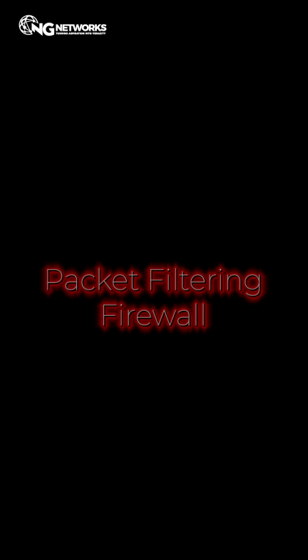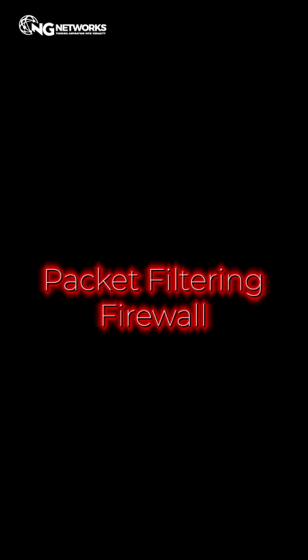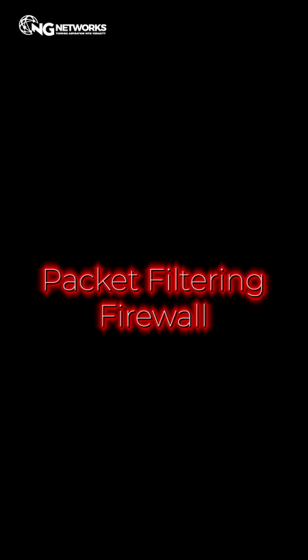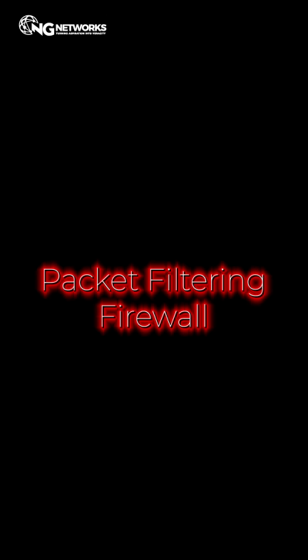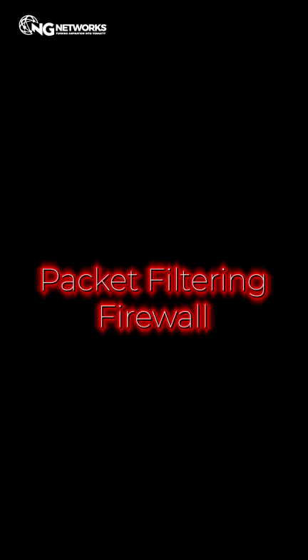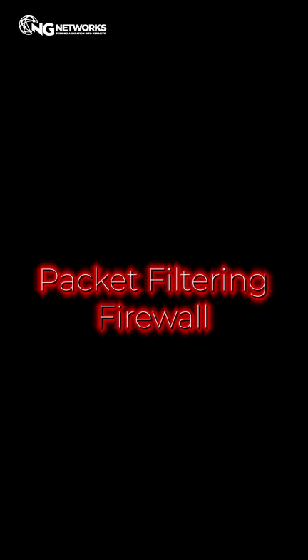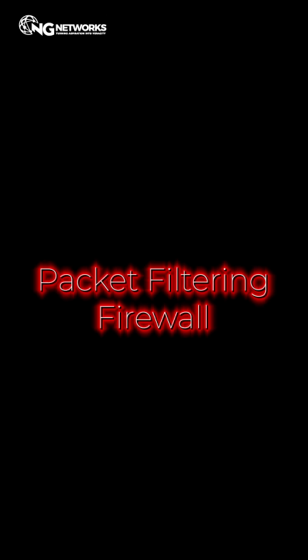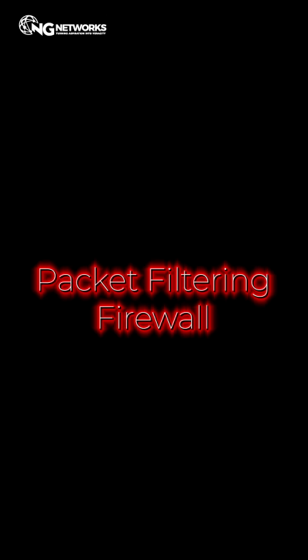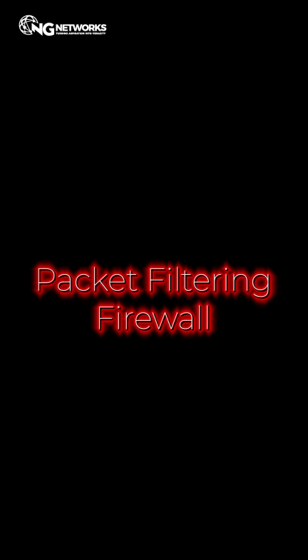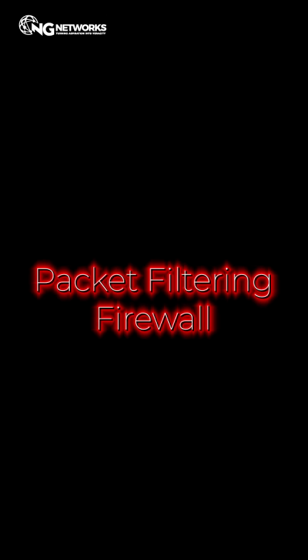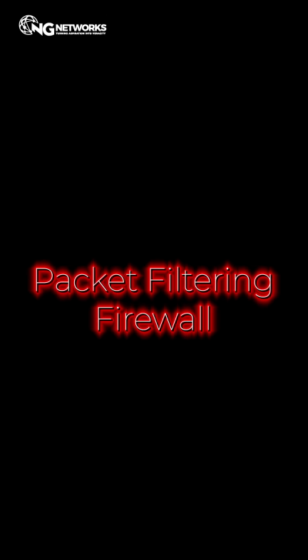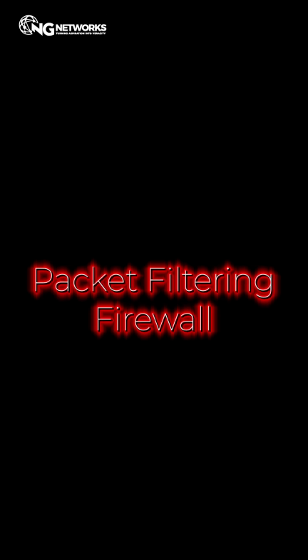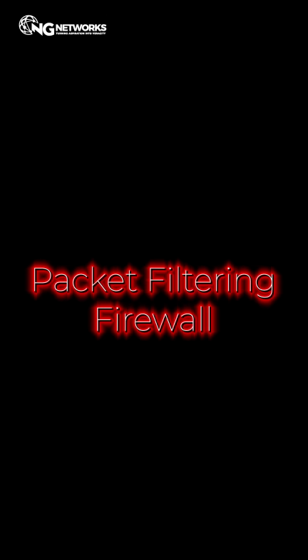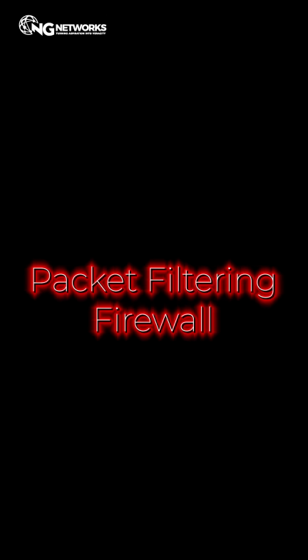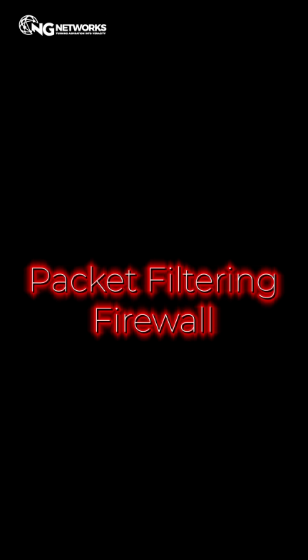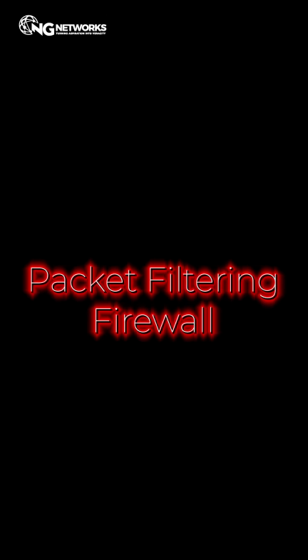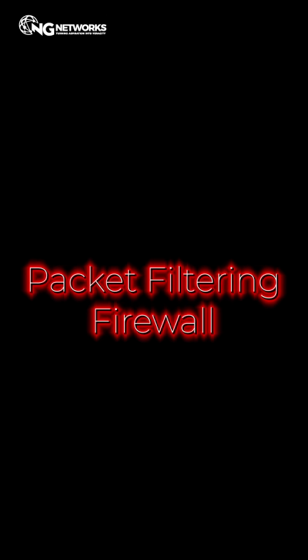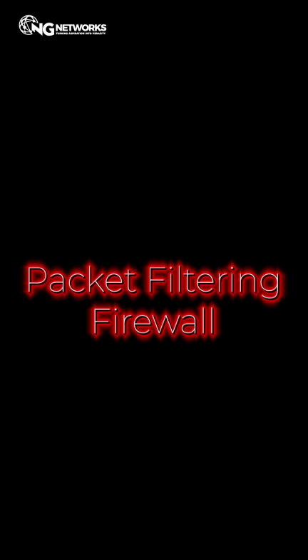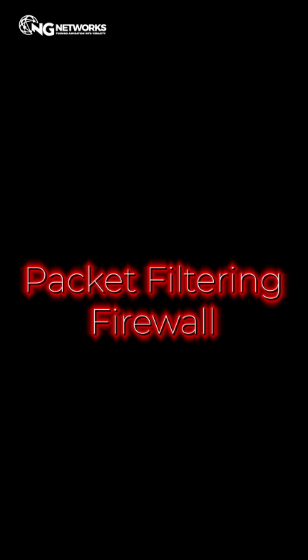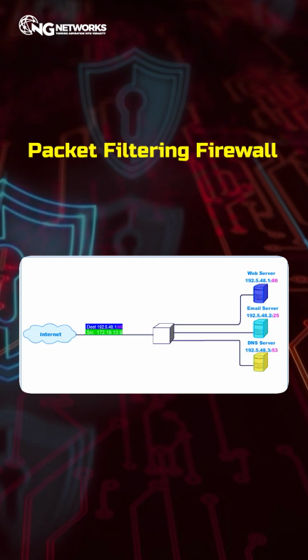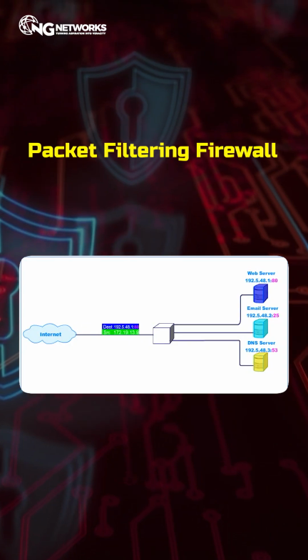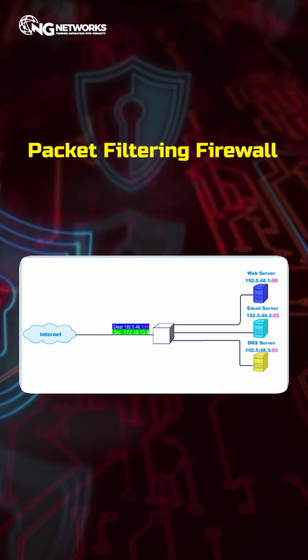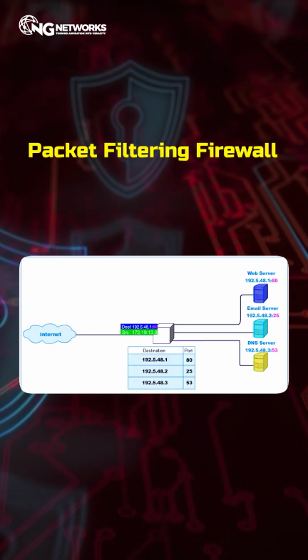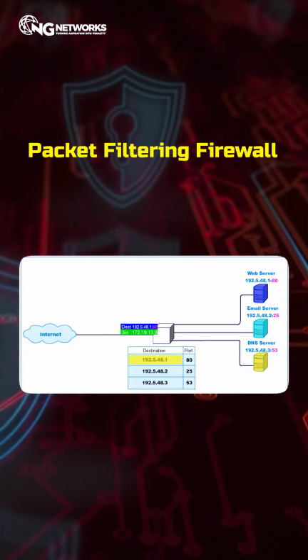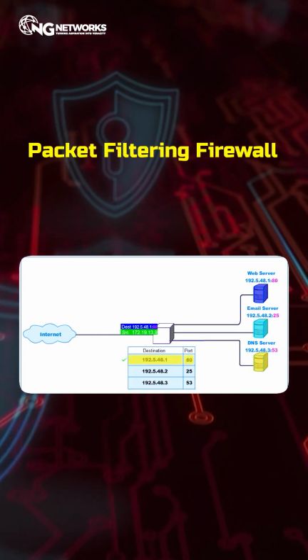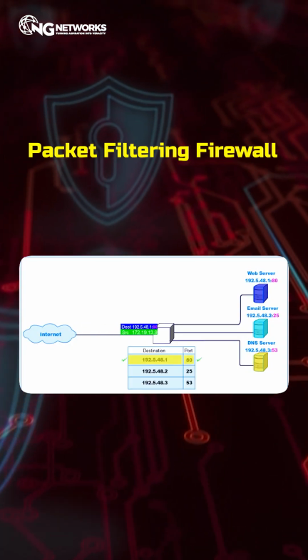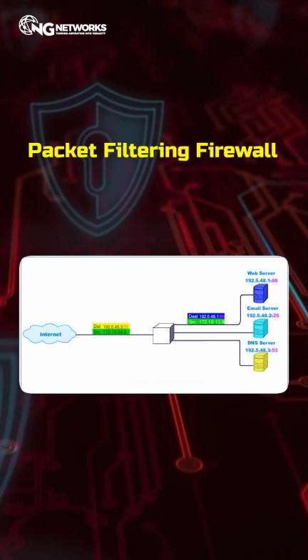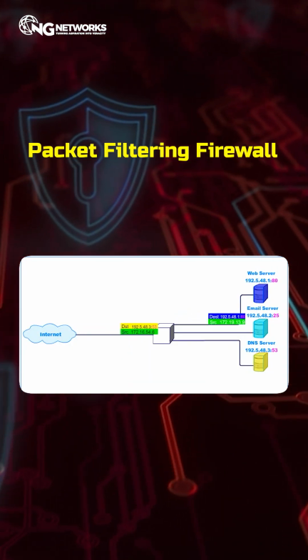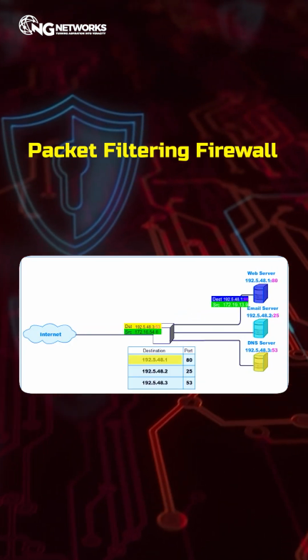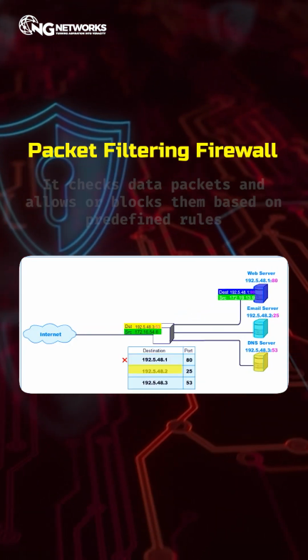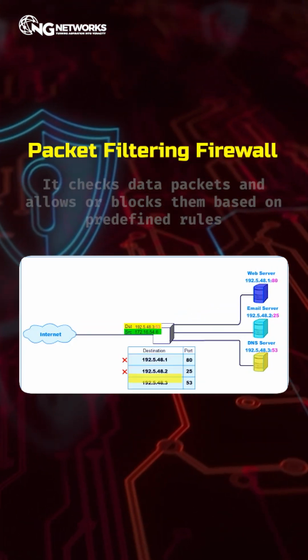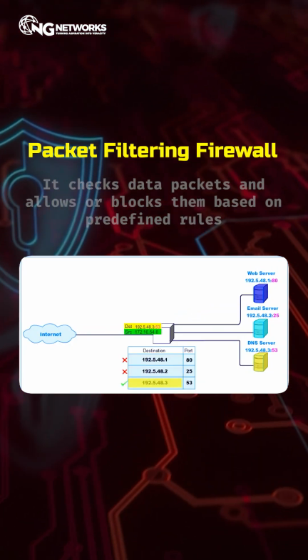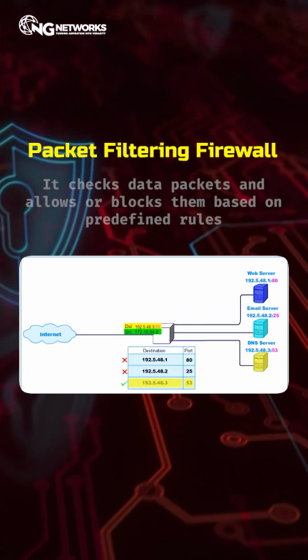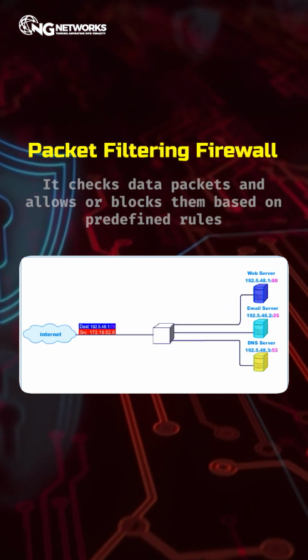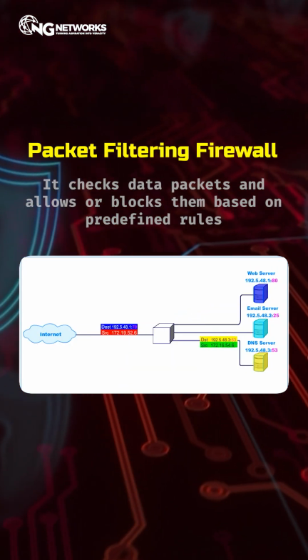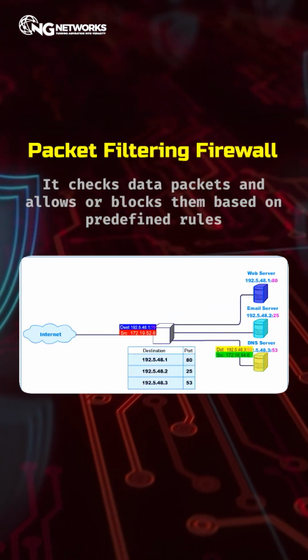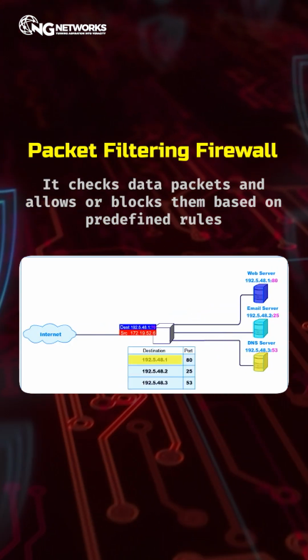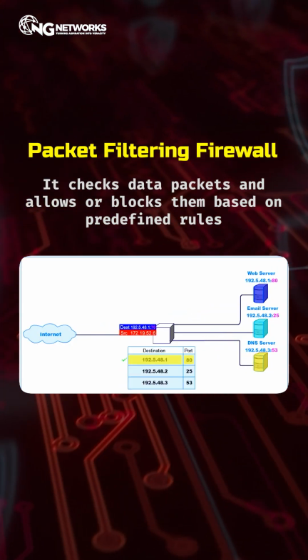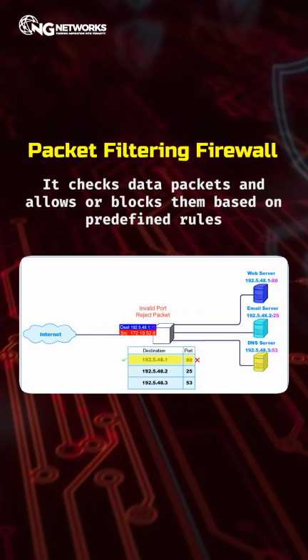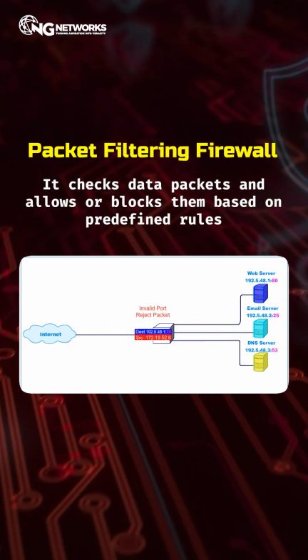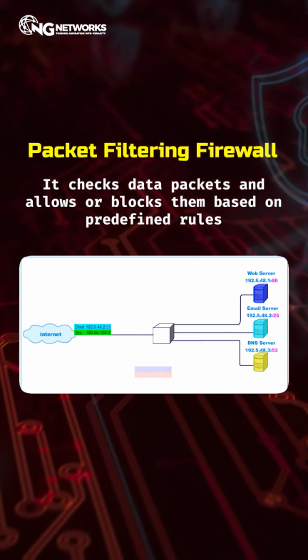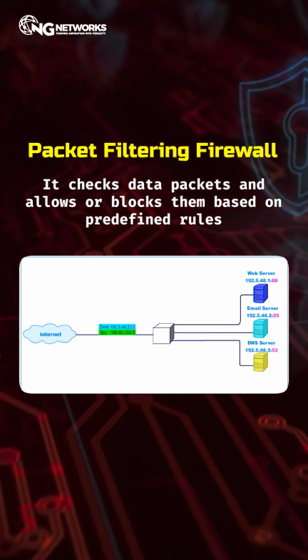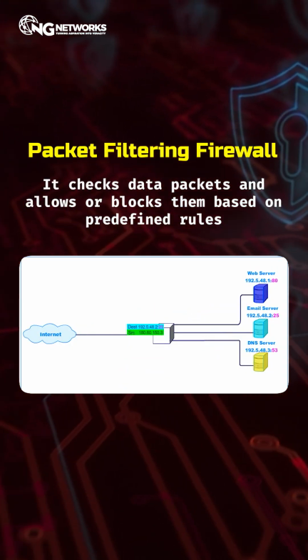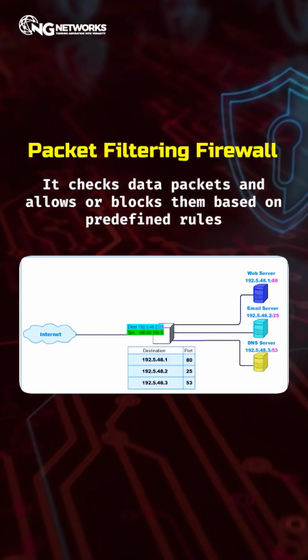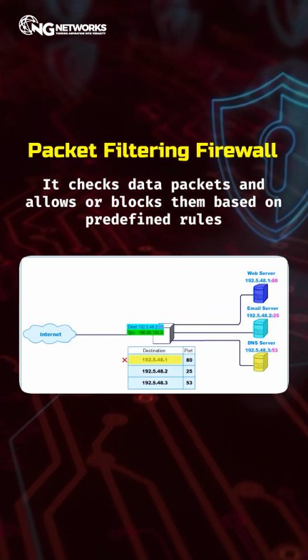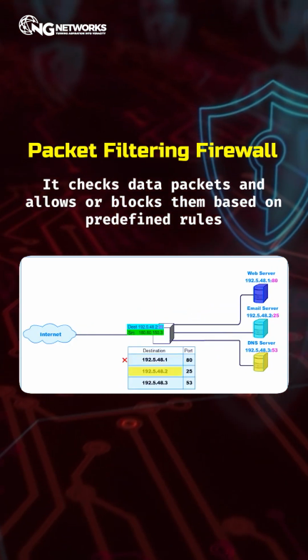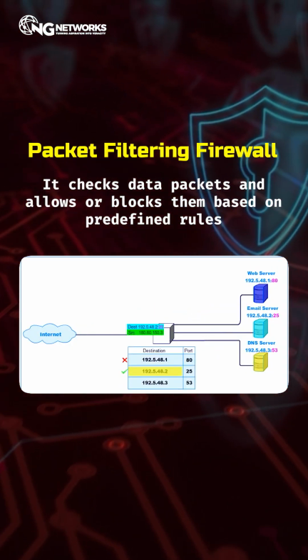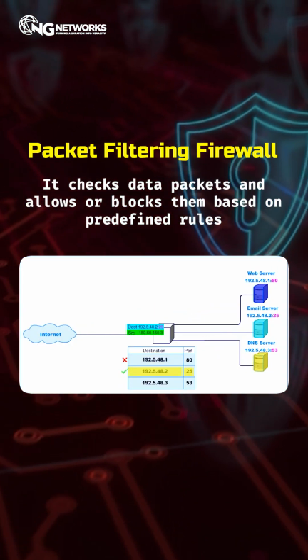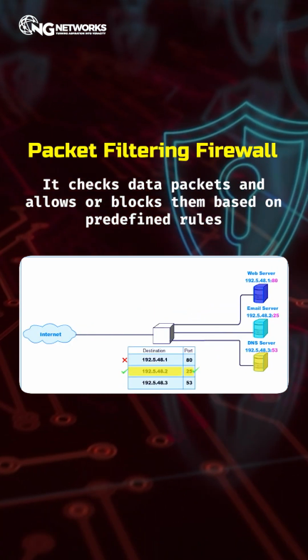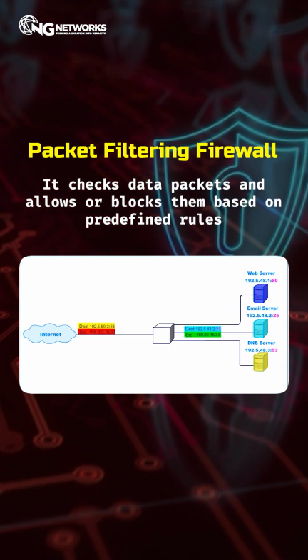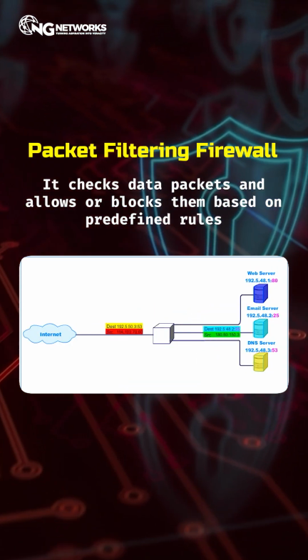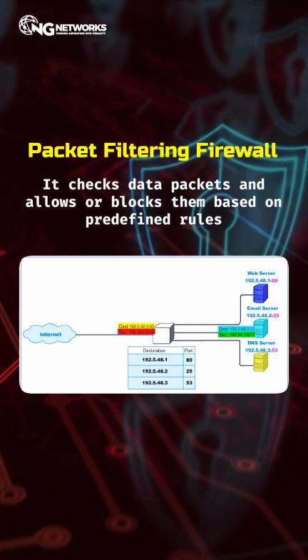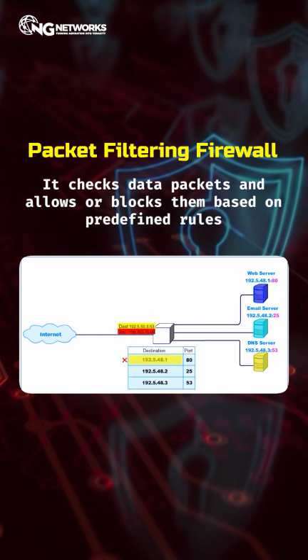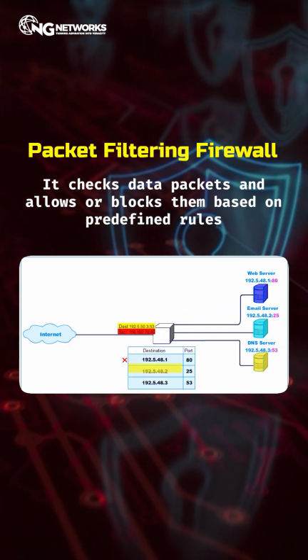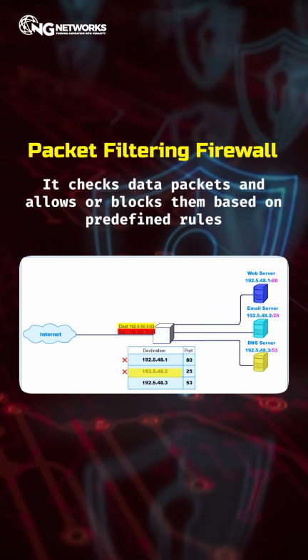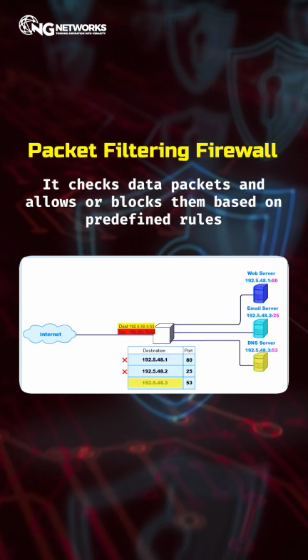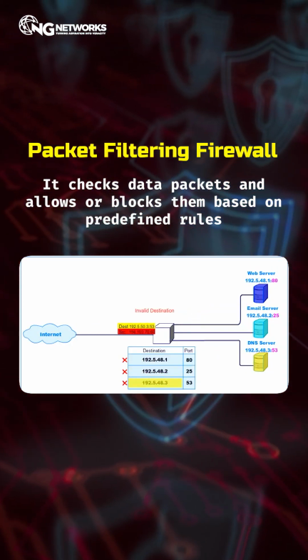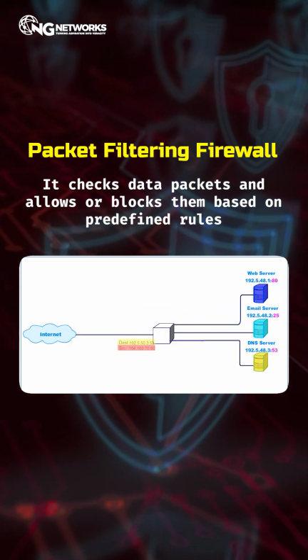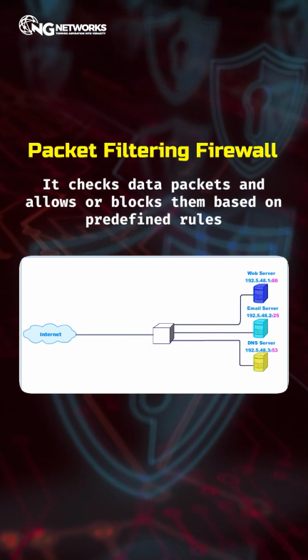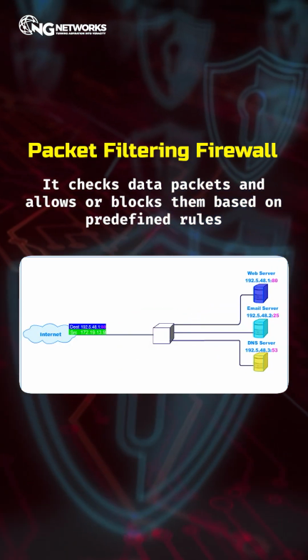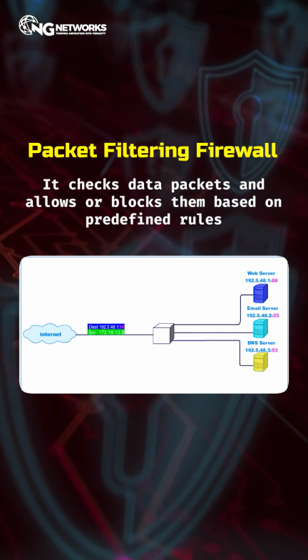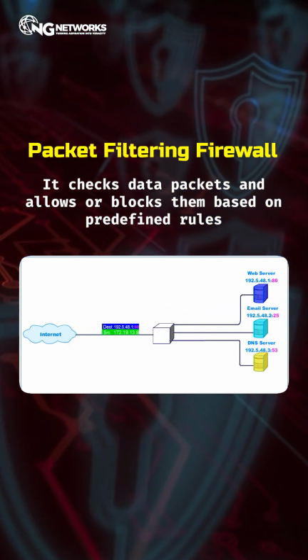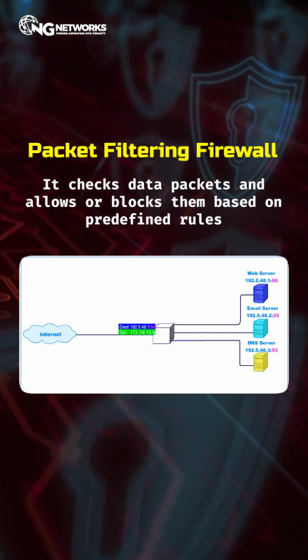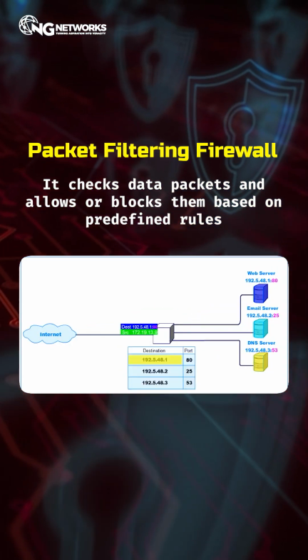One: packet filtering firewall. The most basic form. It checks data packets and allows or blocks them based on predefined rules.